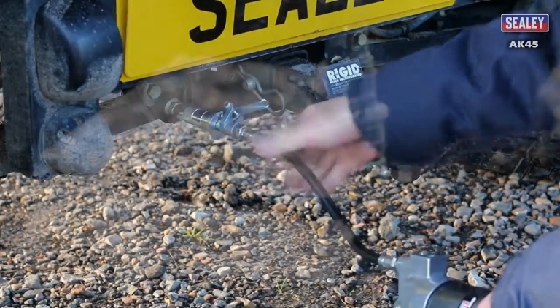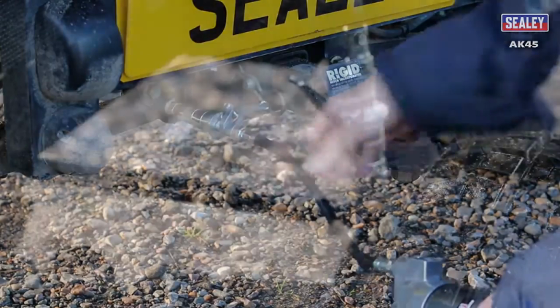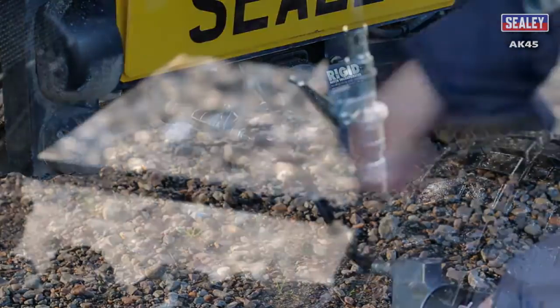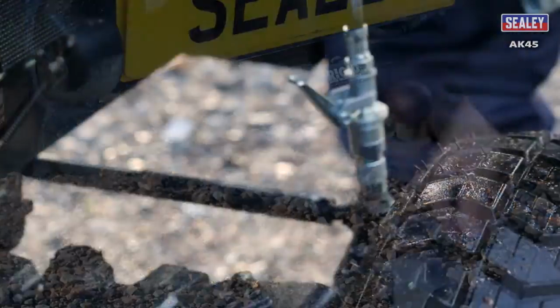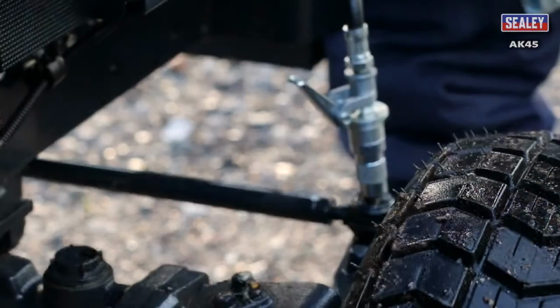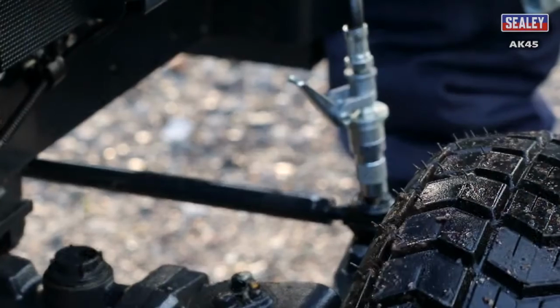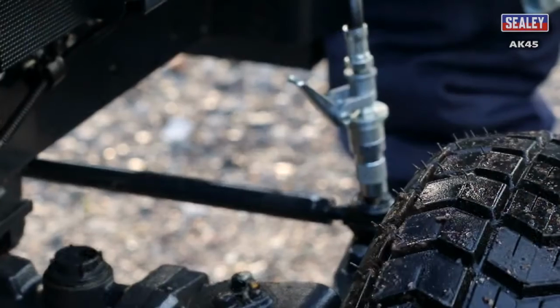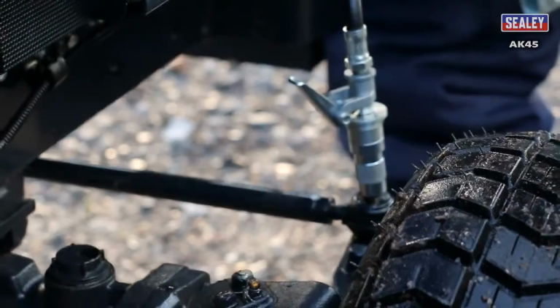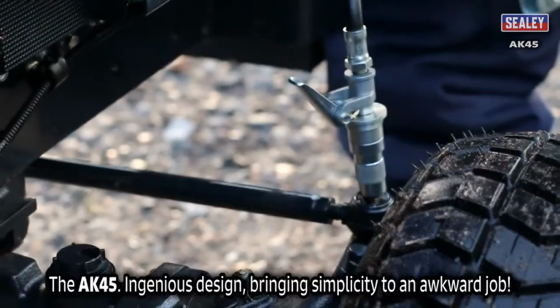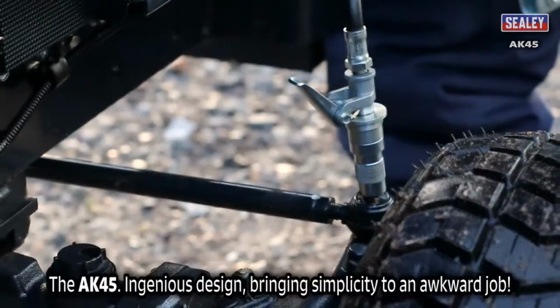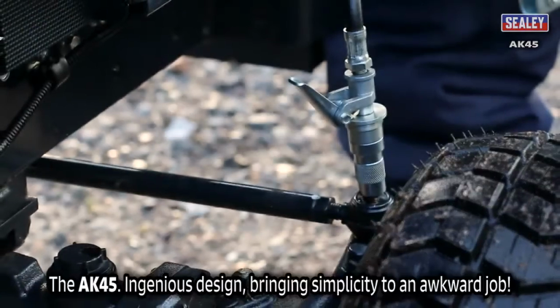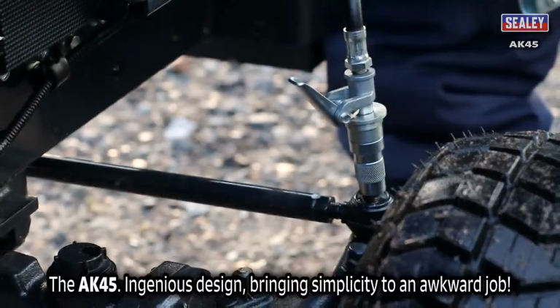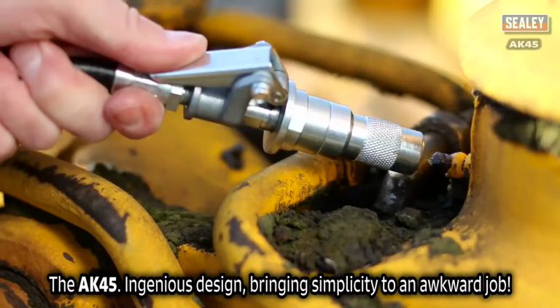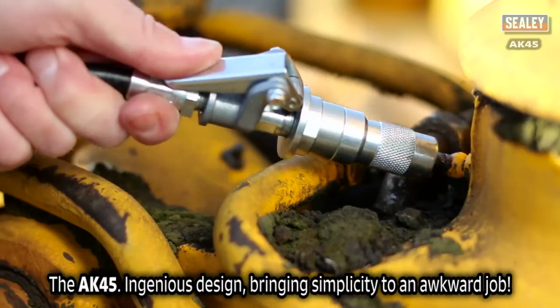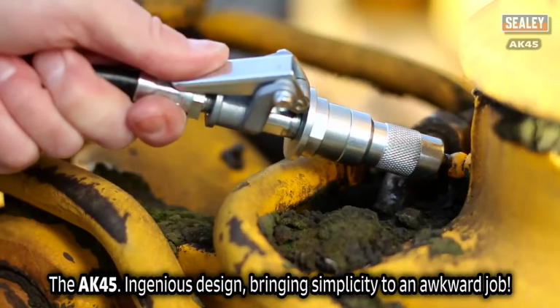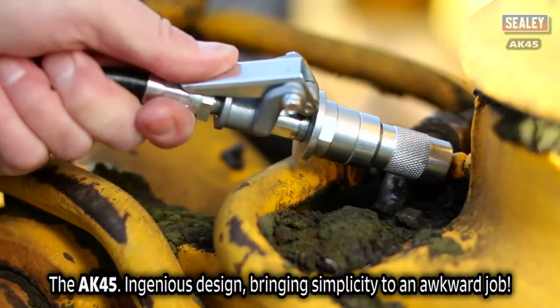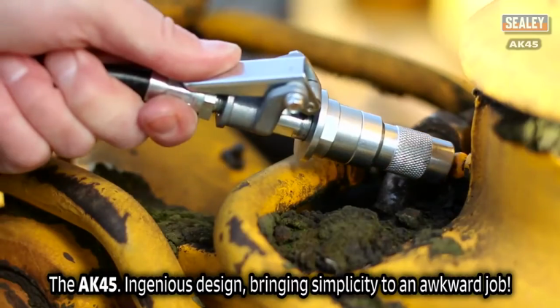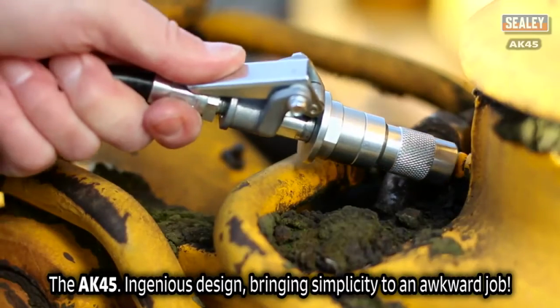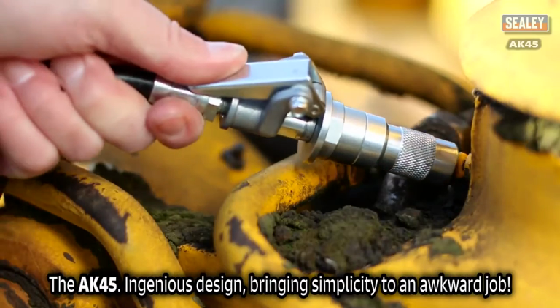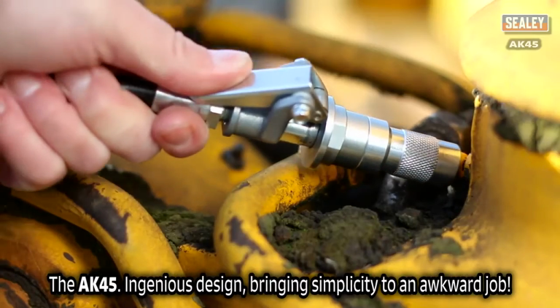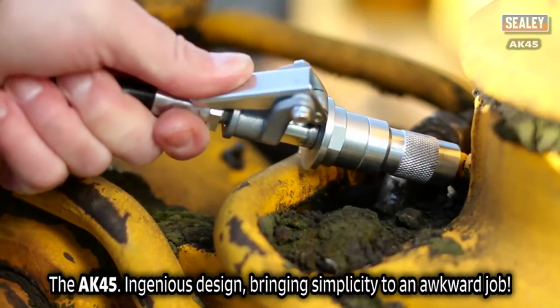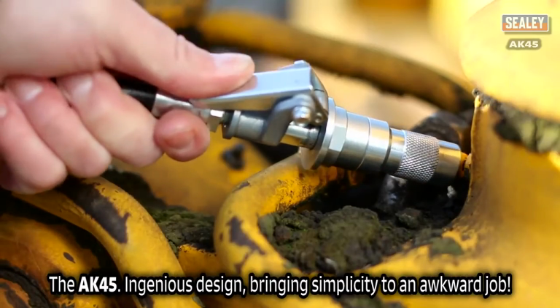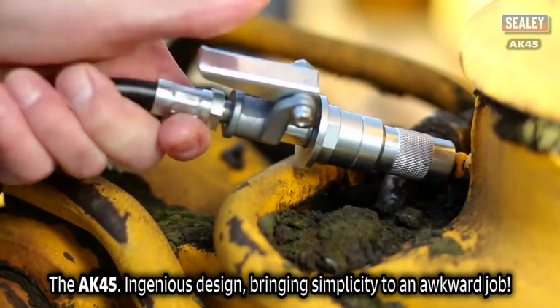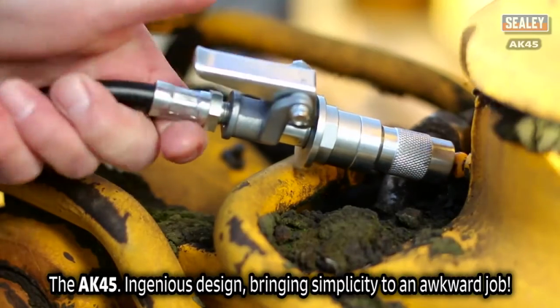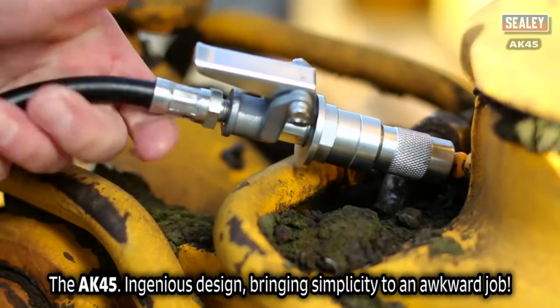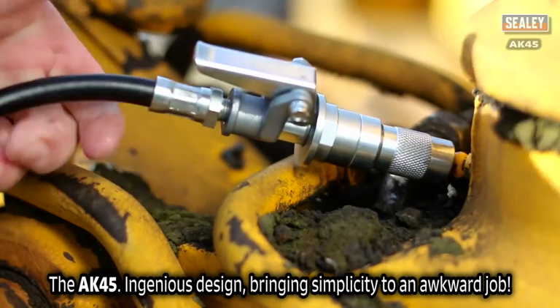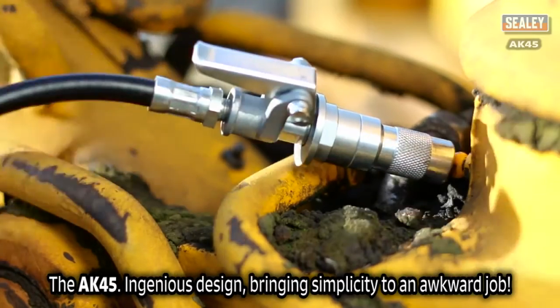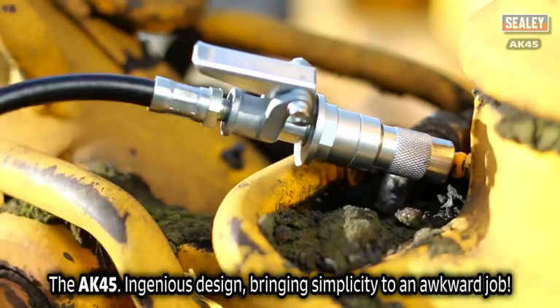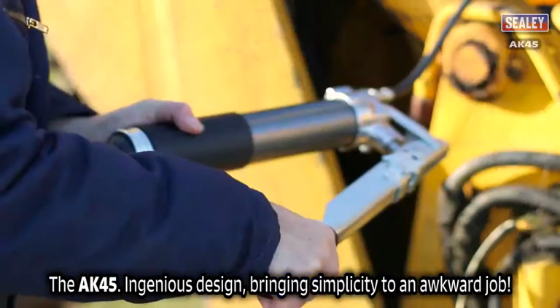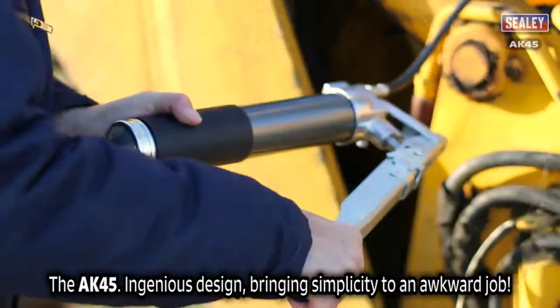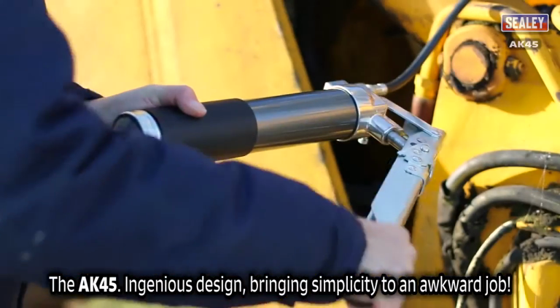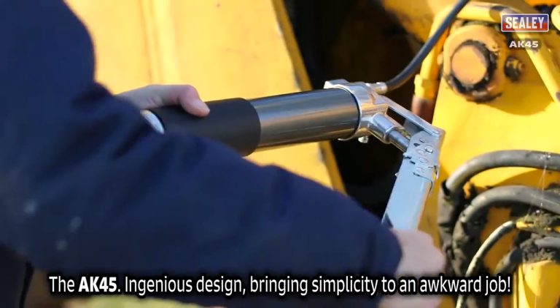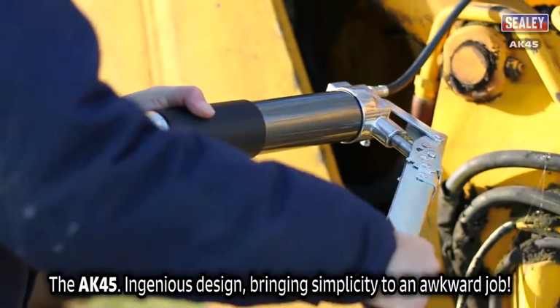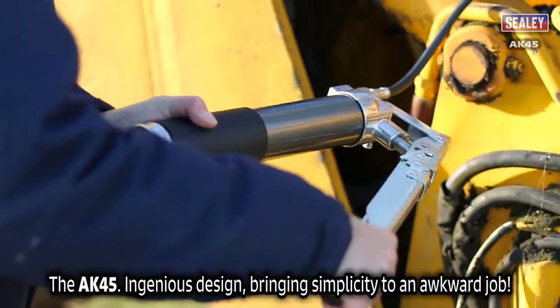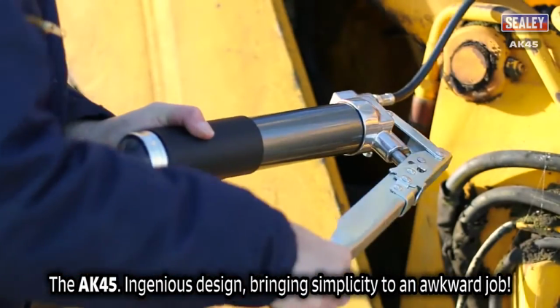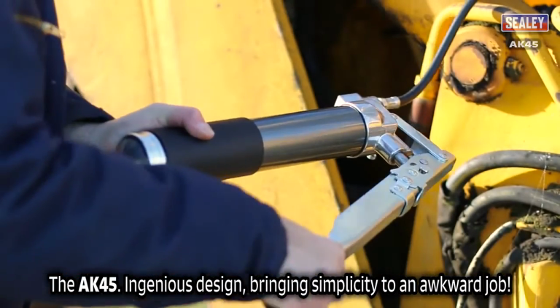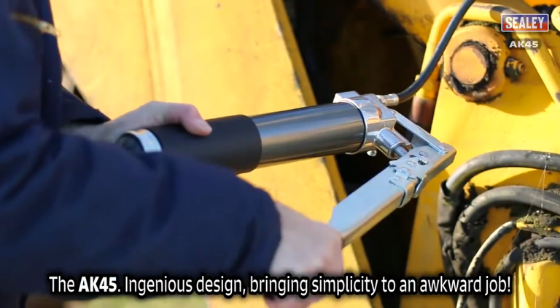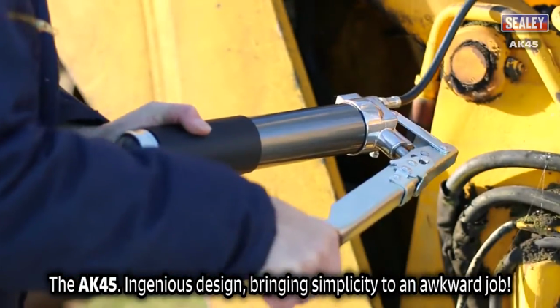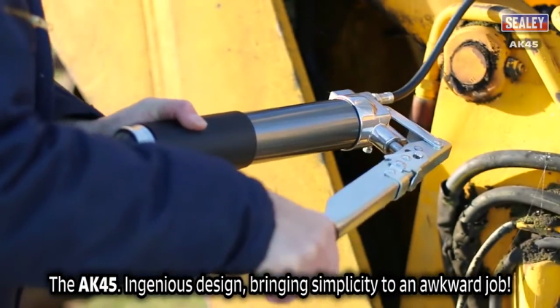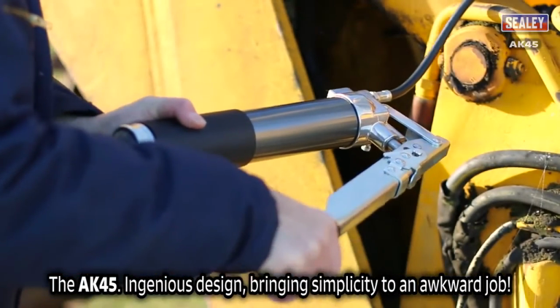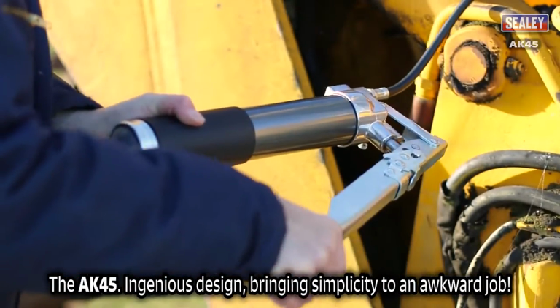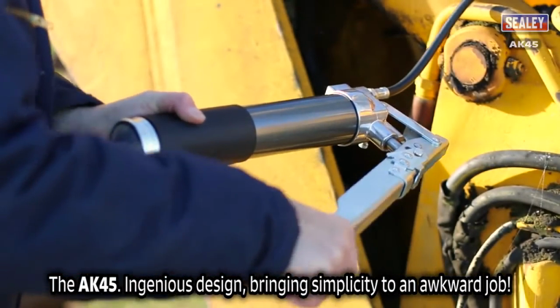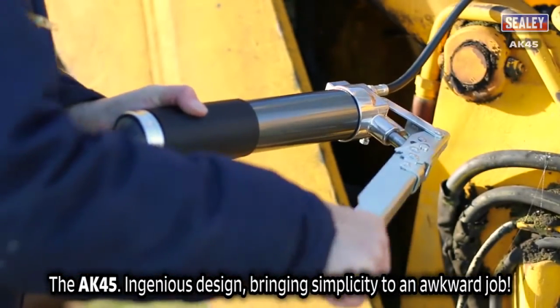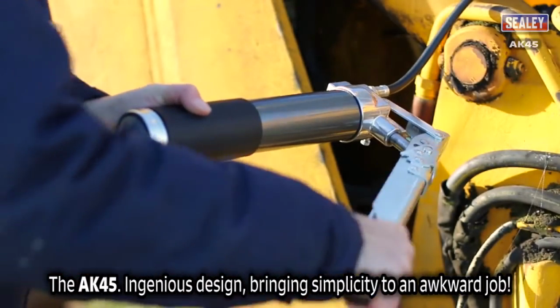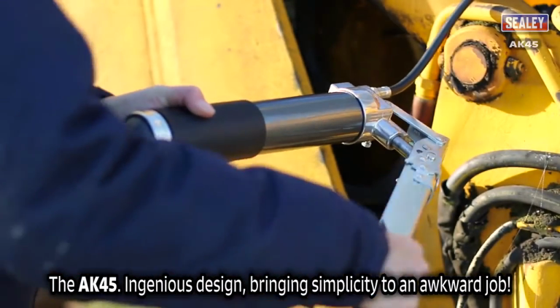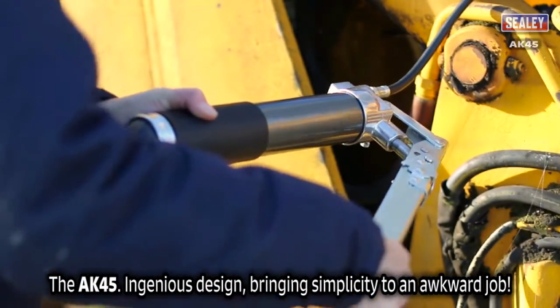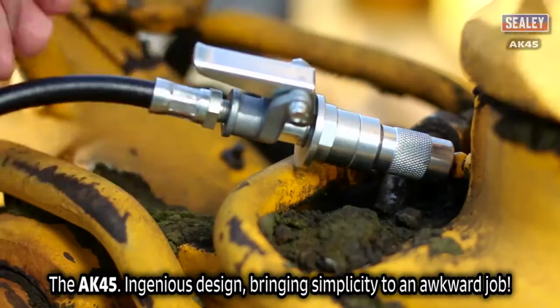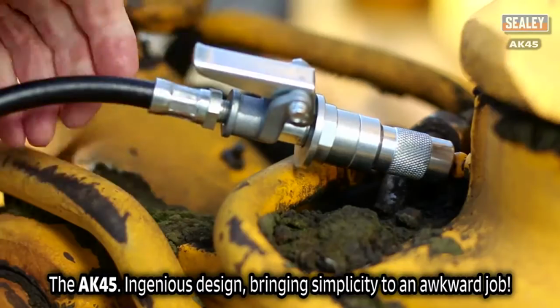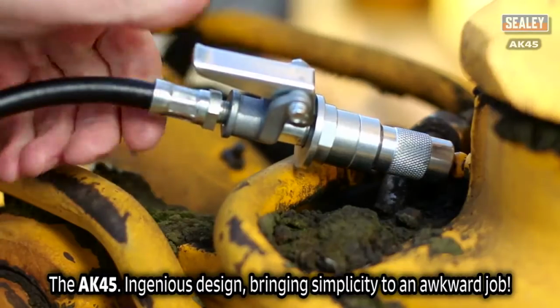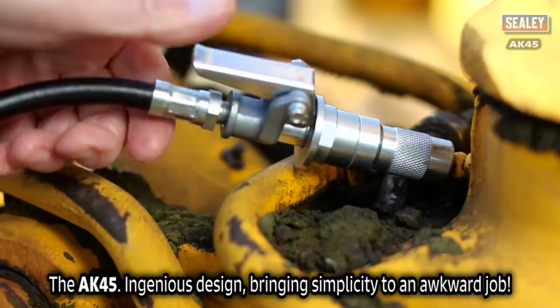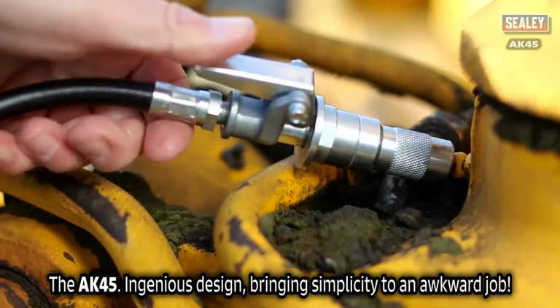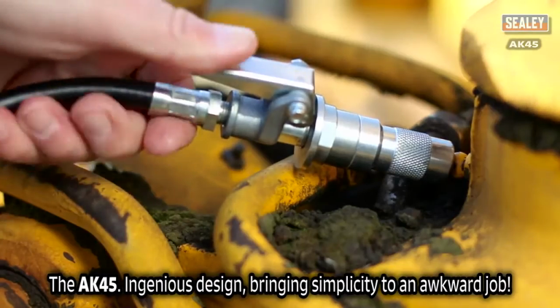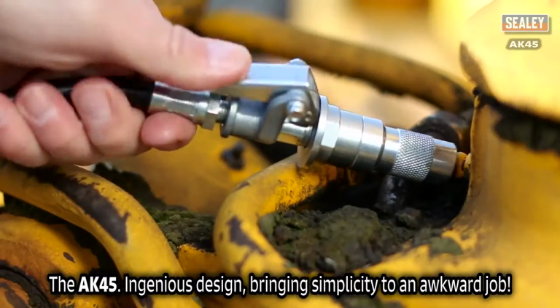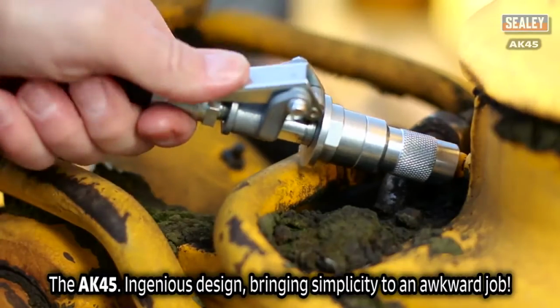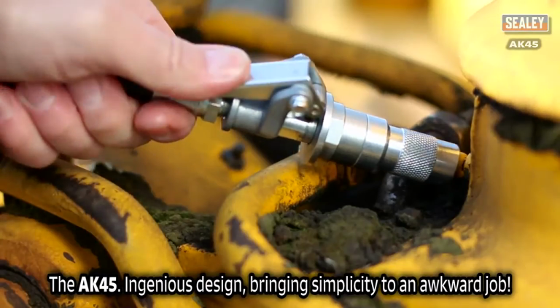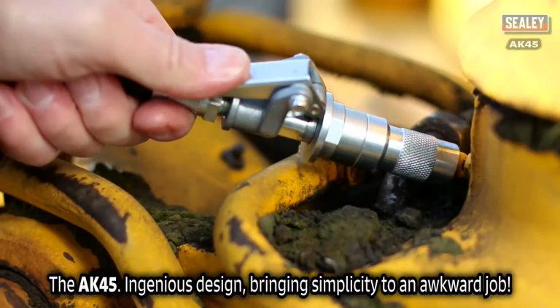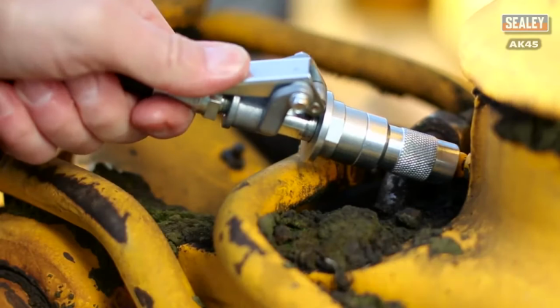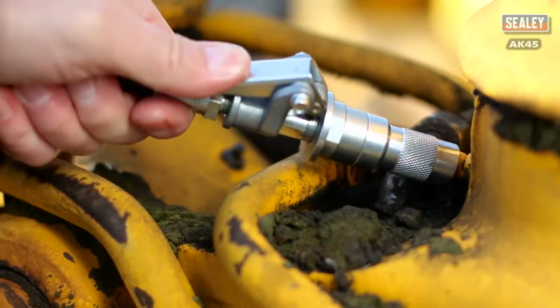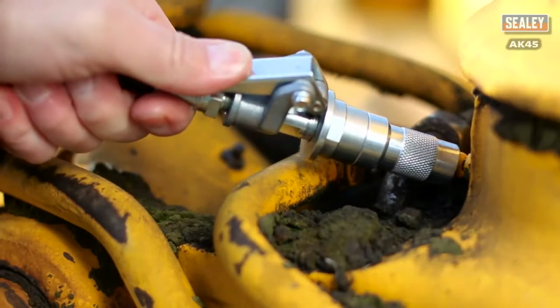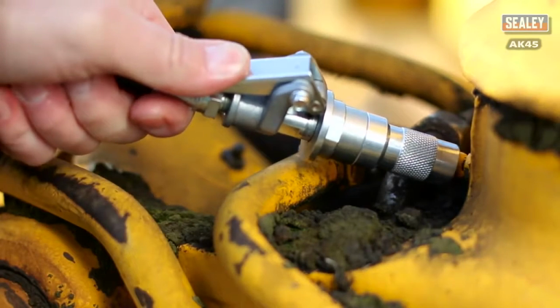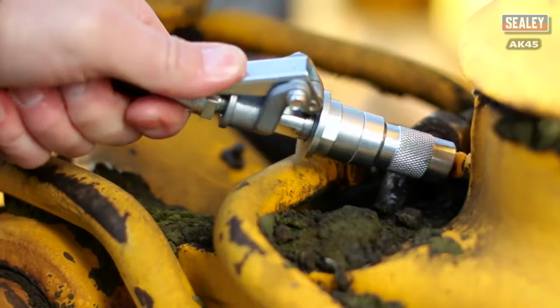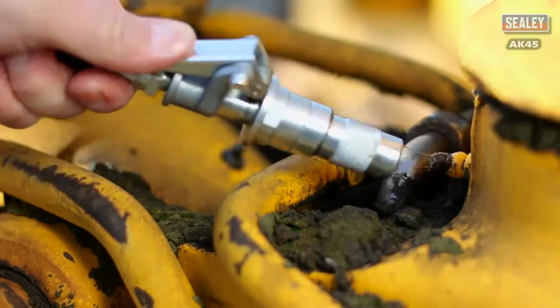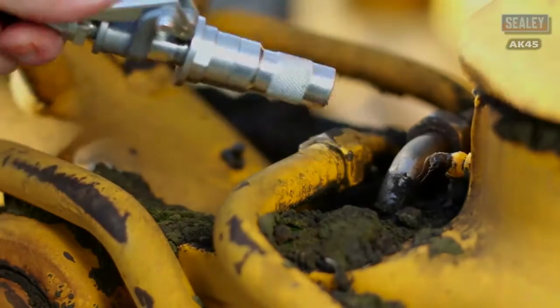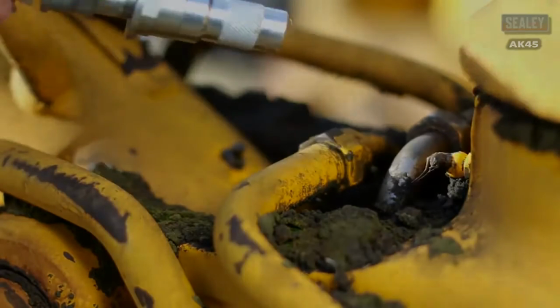The Sealy AK-45 Quick Connect Grease Coupler. Ingenious design bringing simplicity to an awkward job.